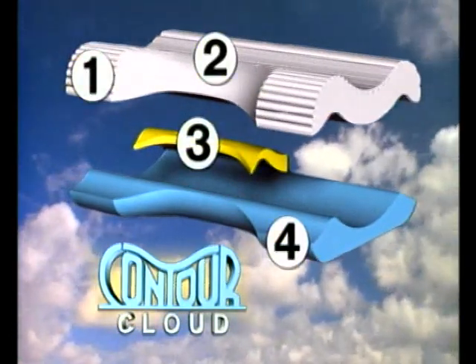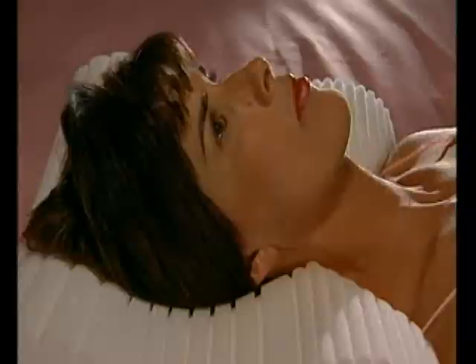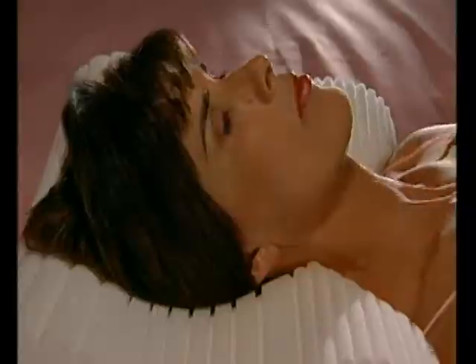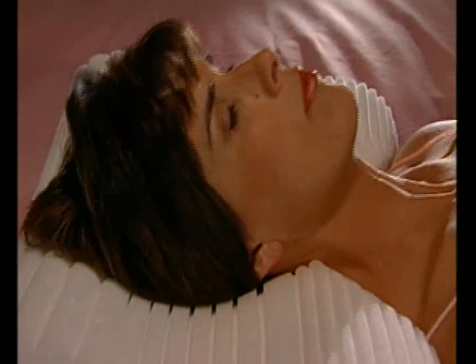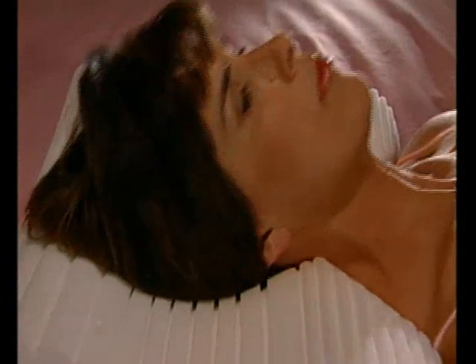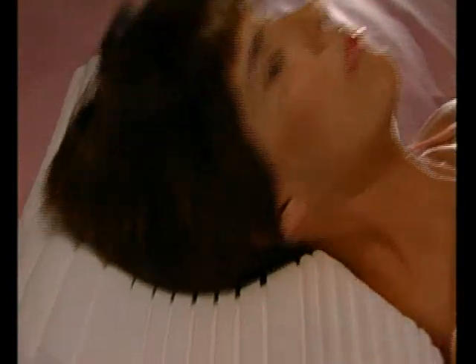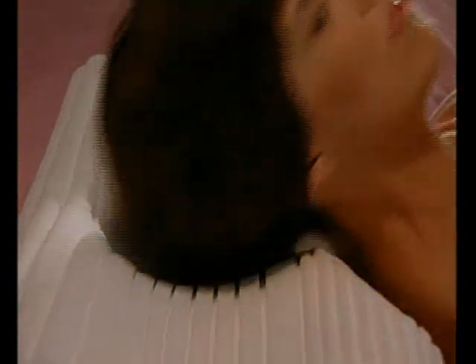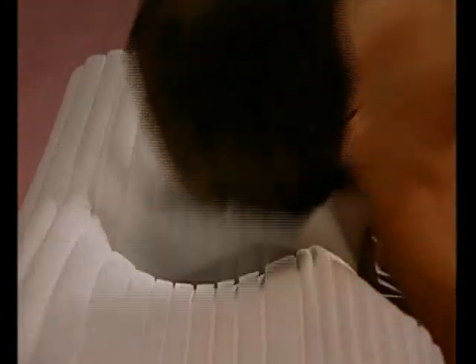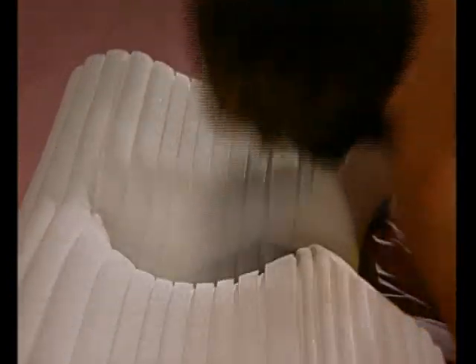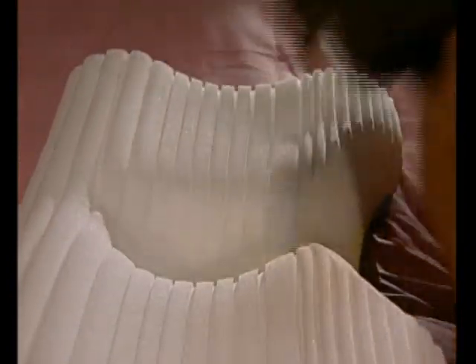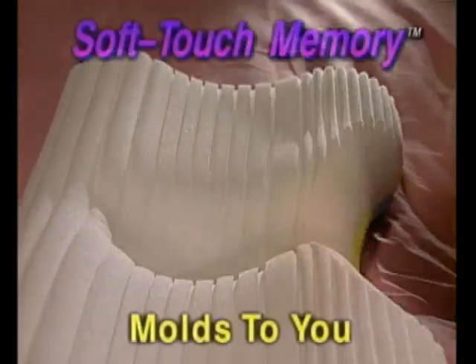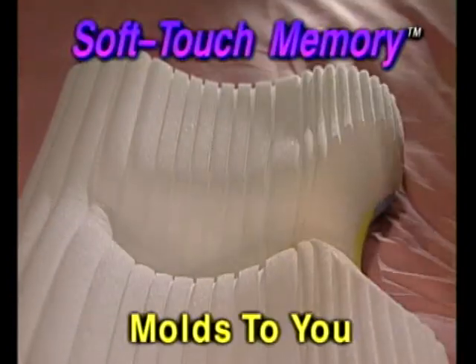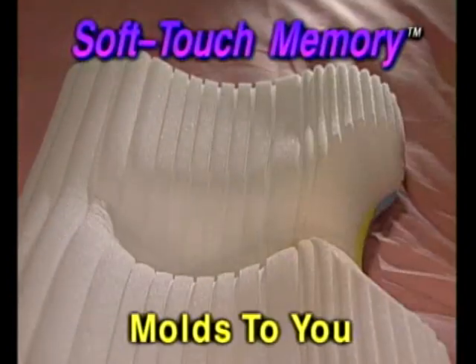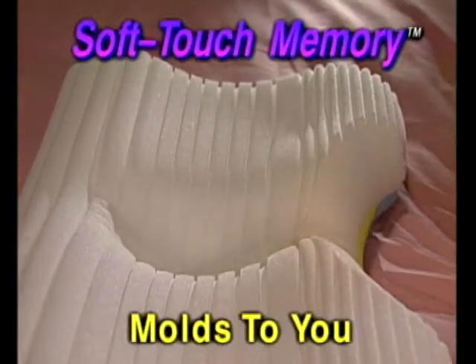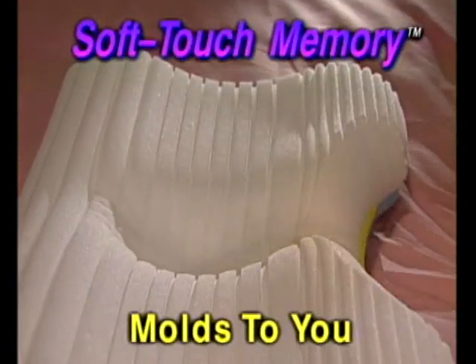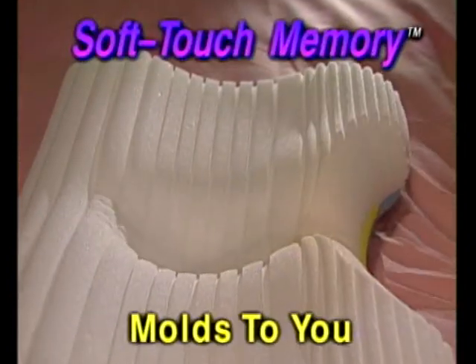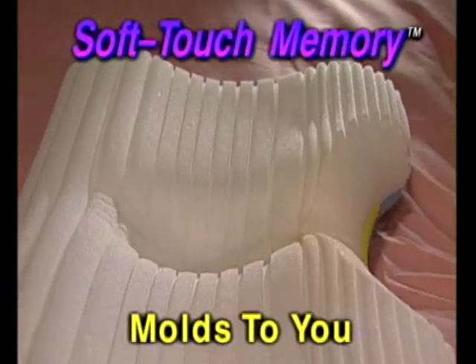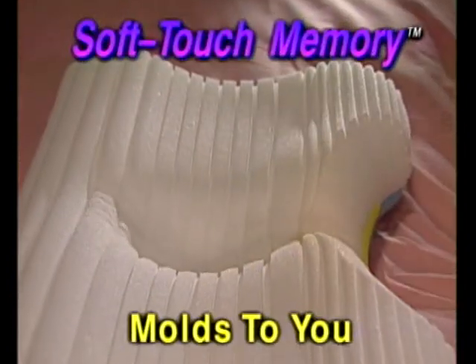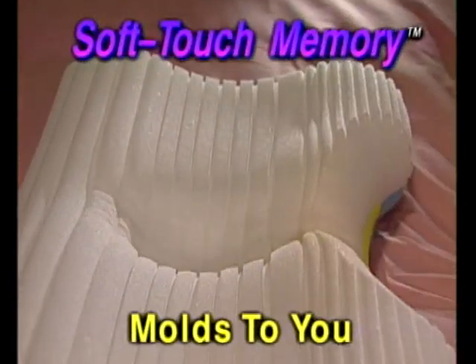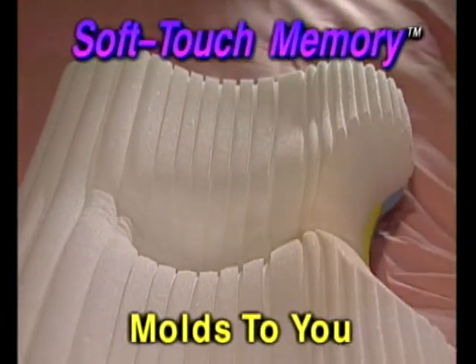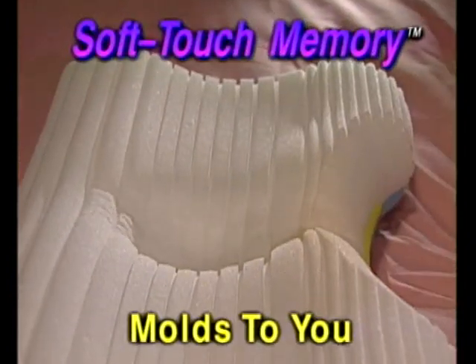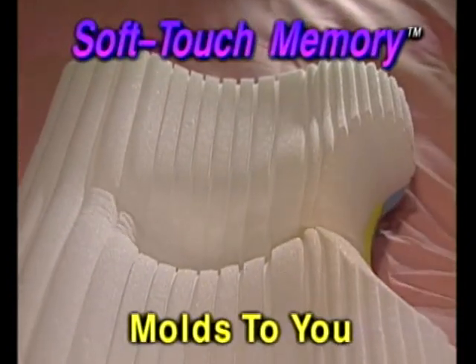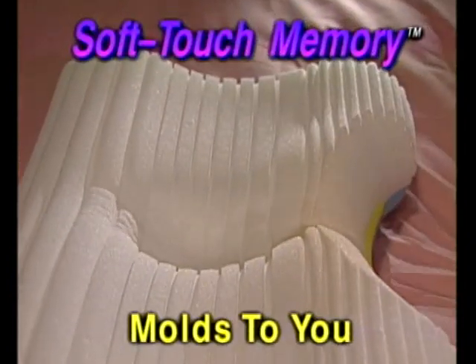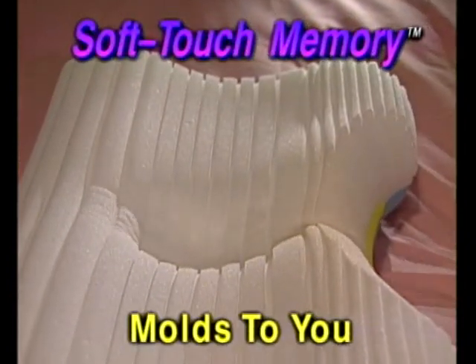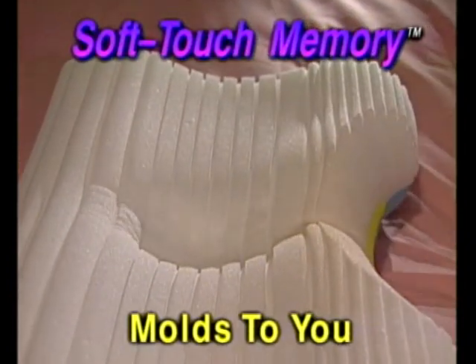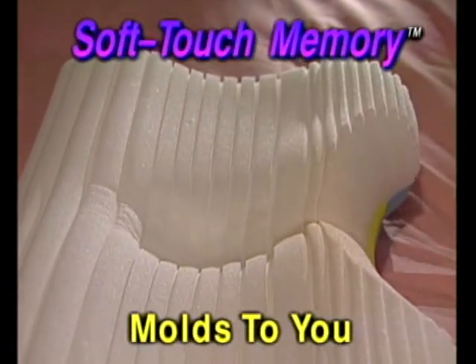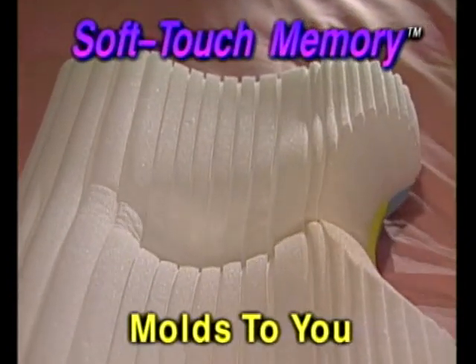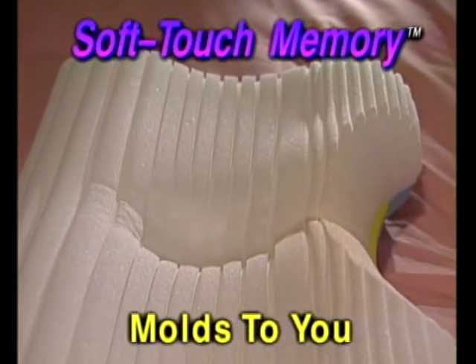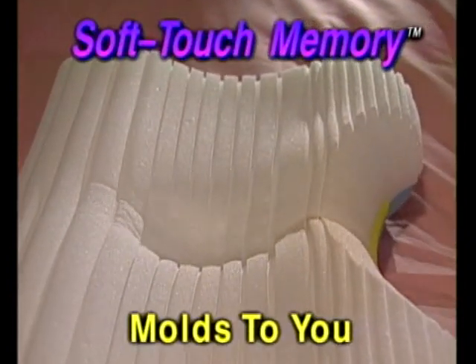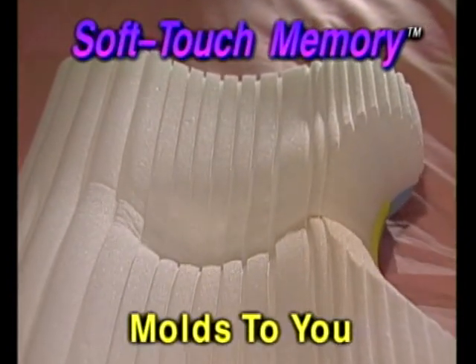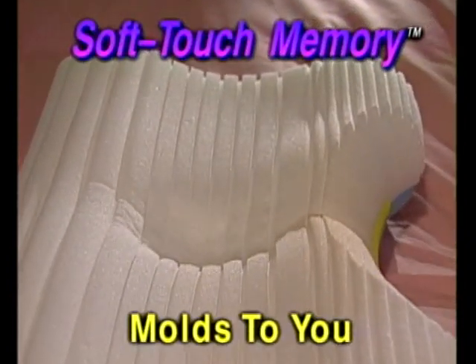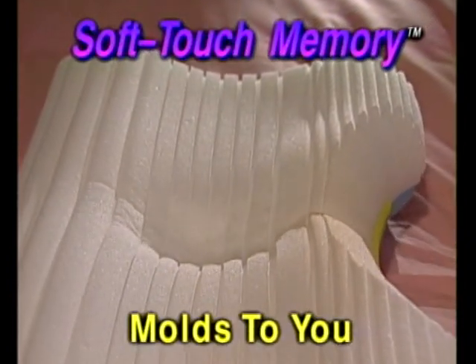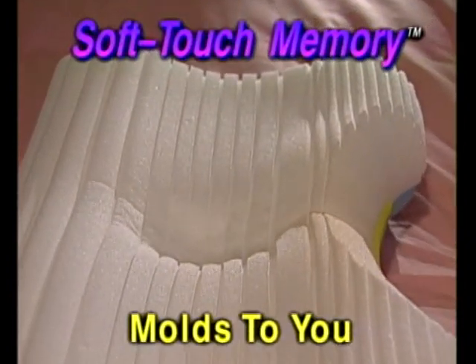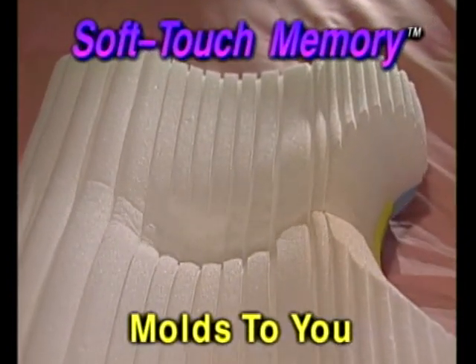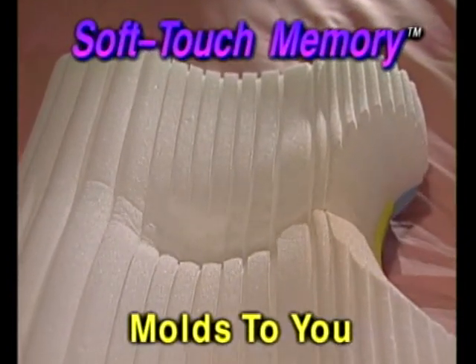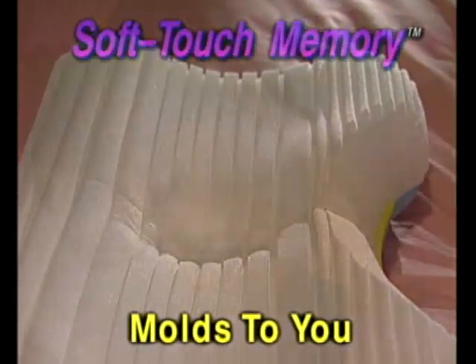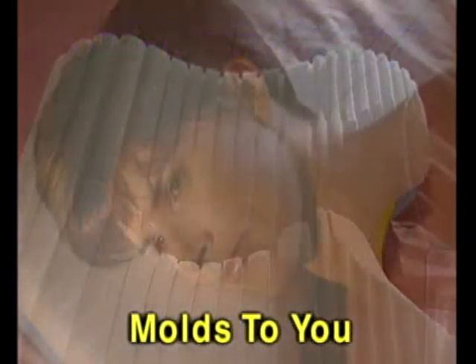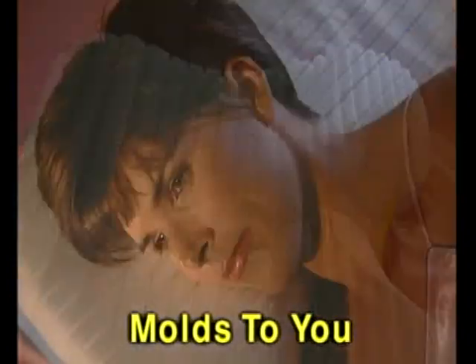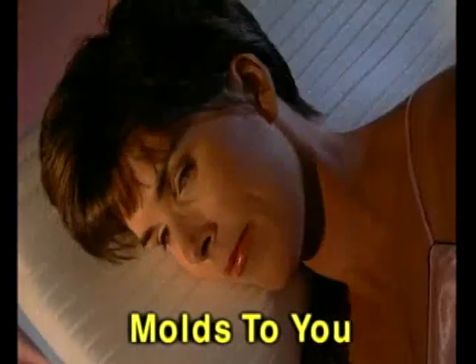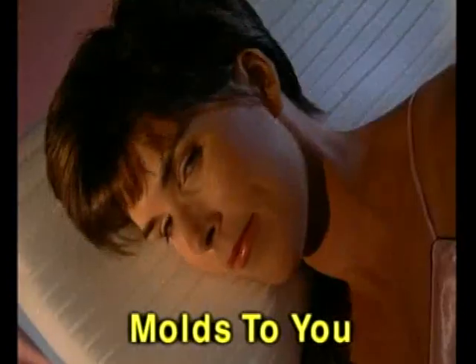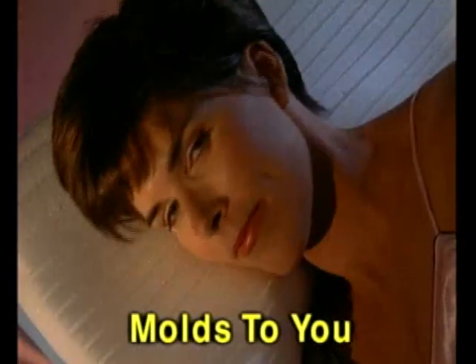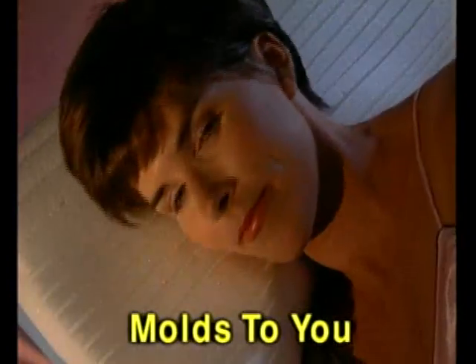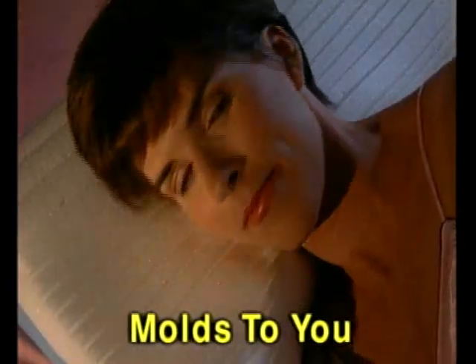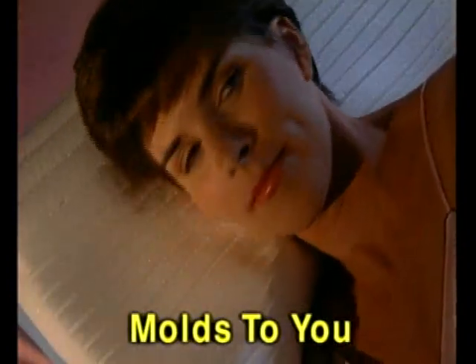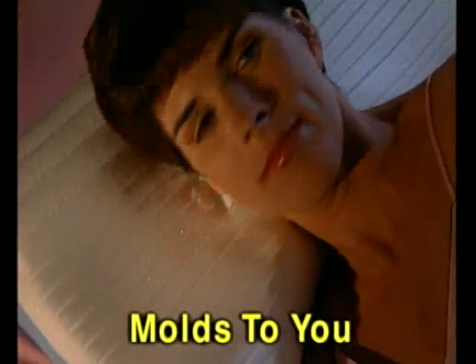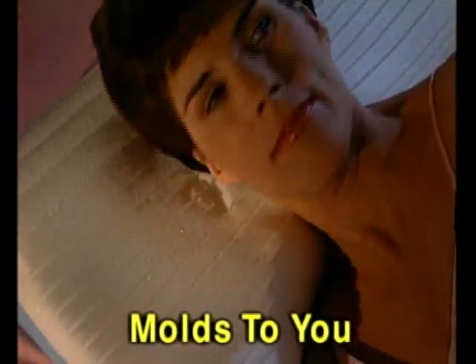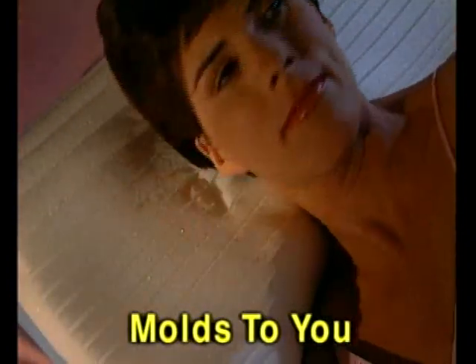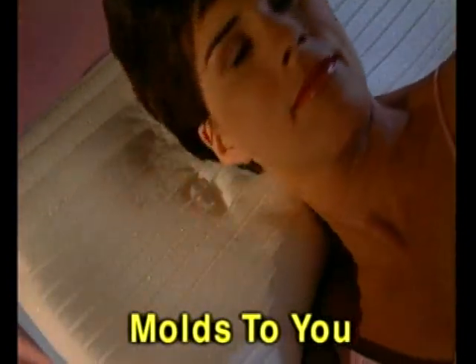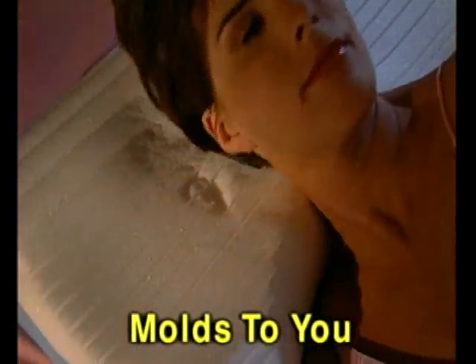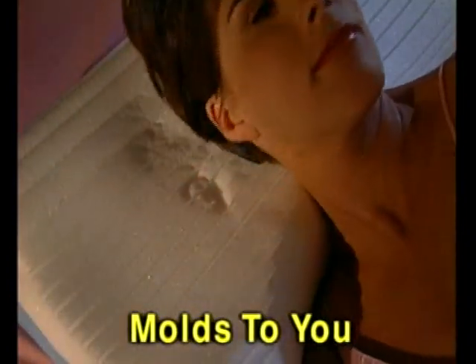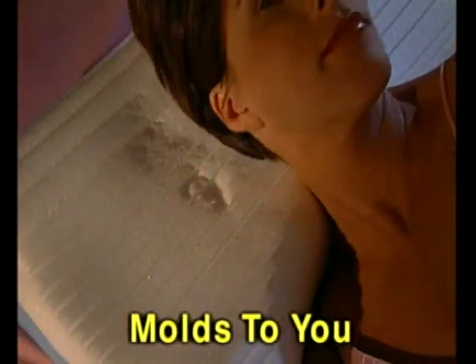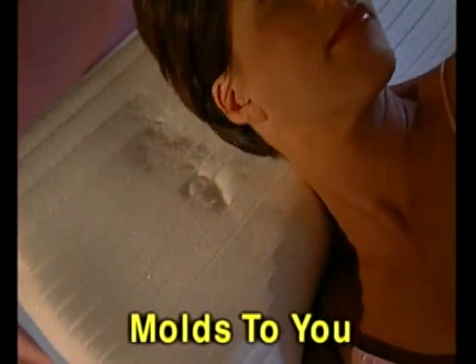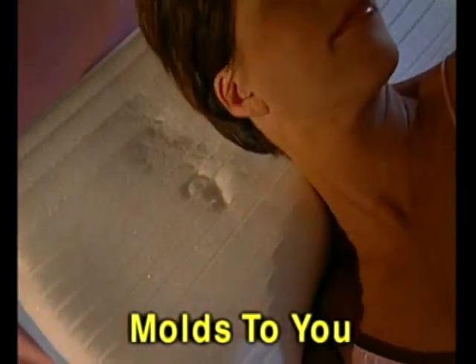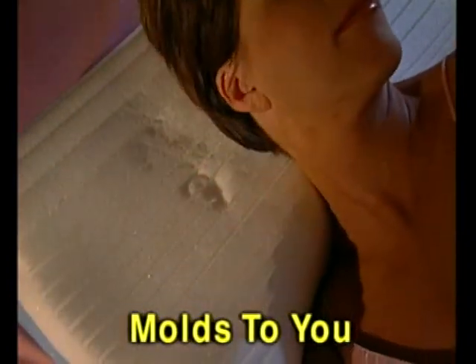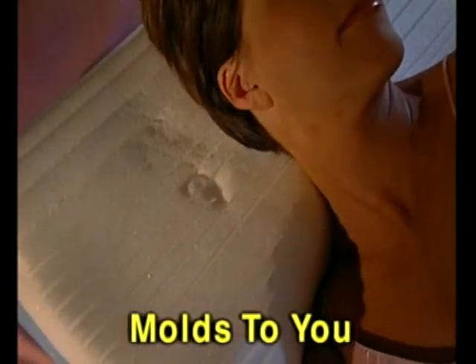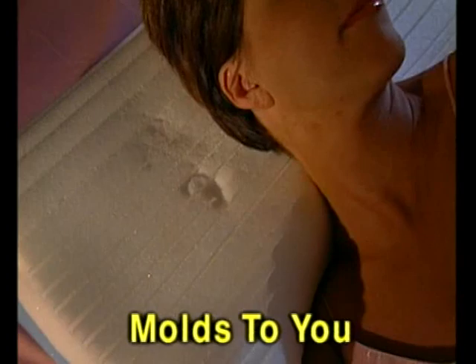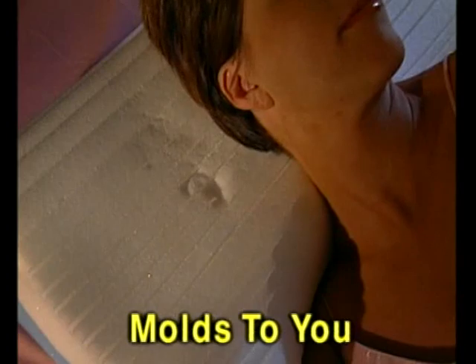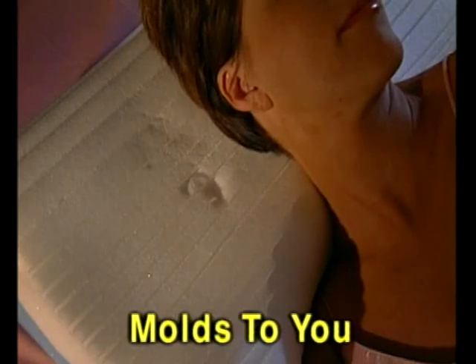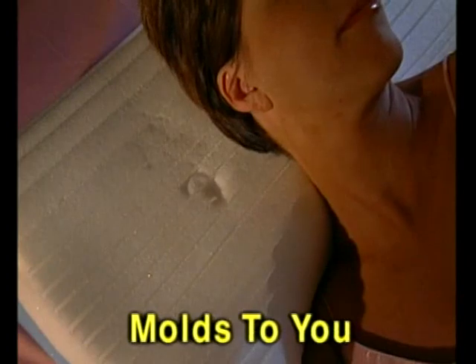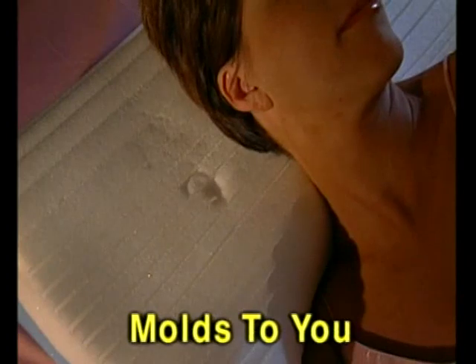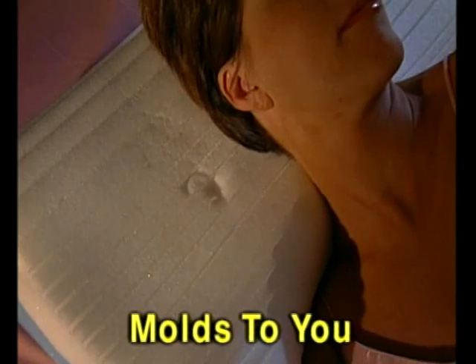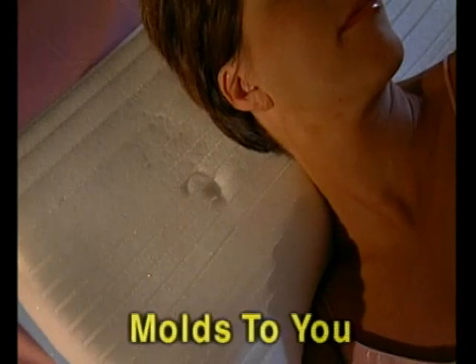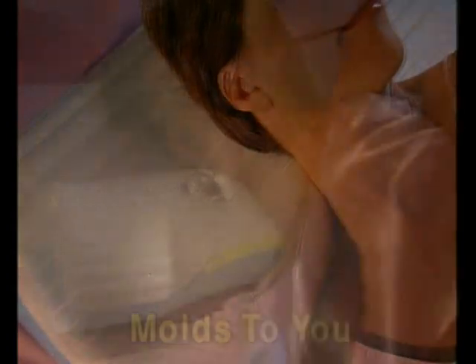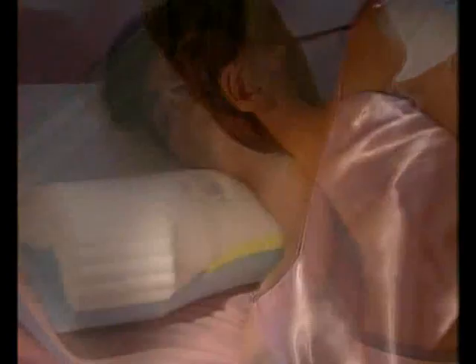First, a patented soft touch memory layer molds to fit your head, neck, even your ear, for unparalleled softness and comfort.